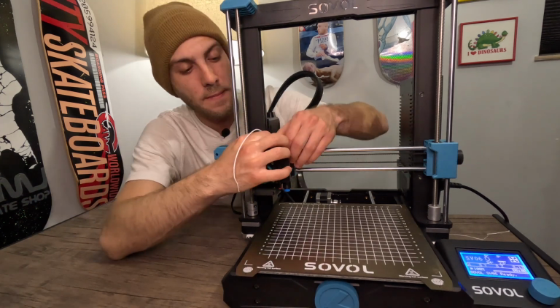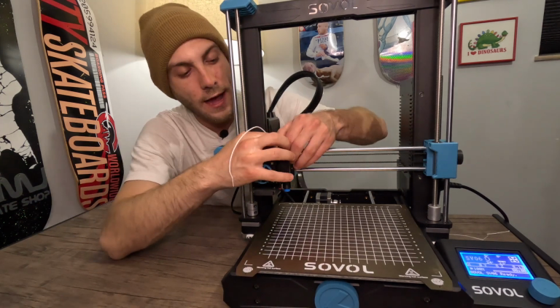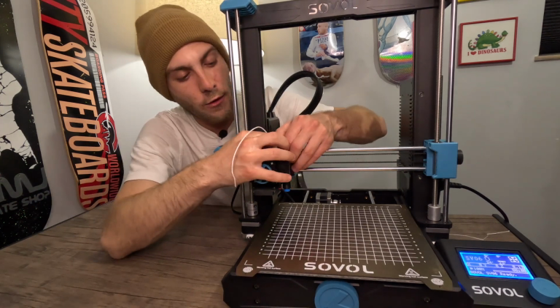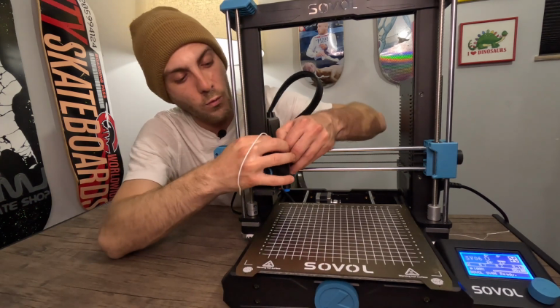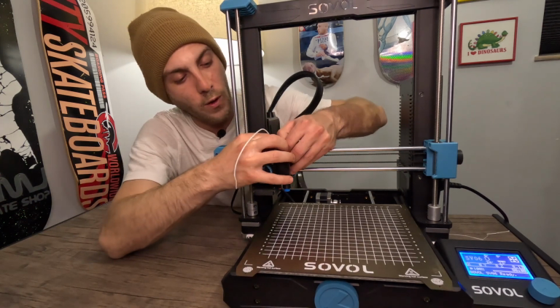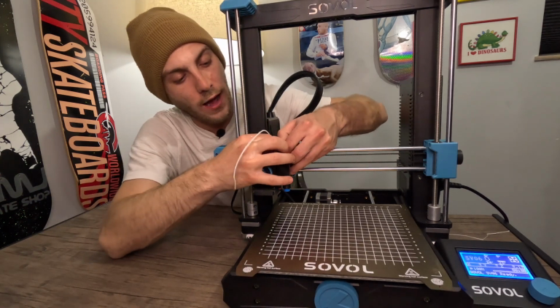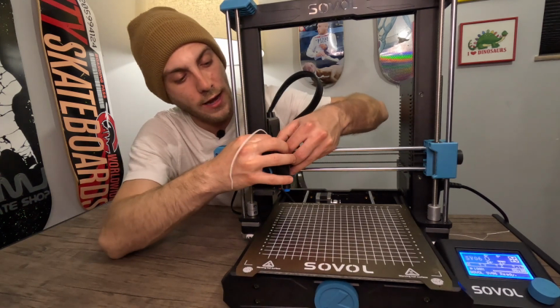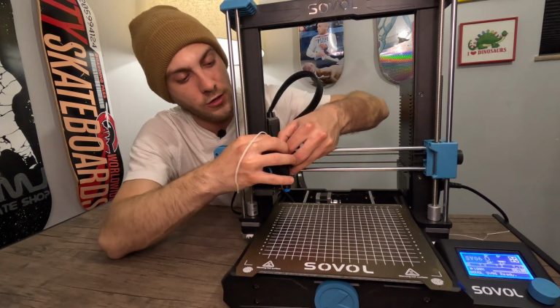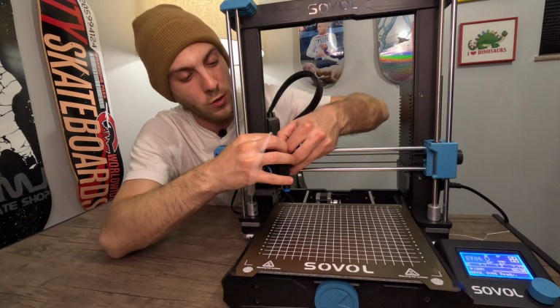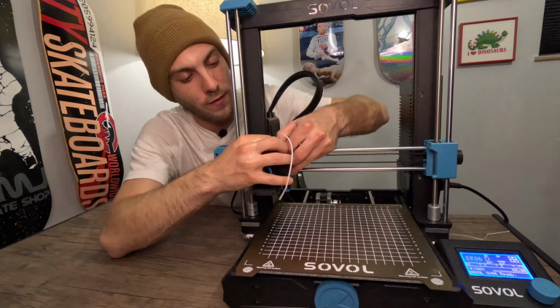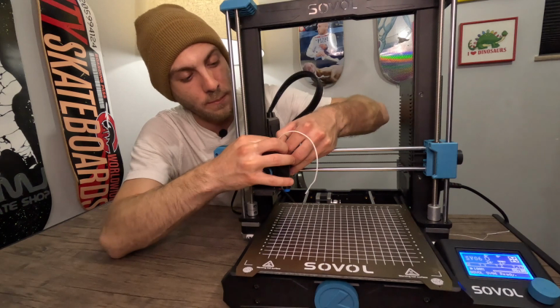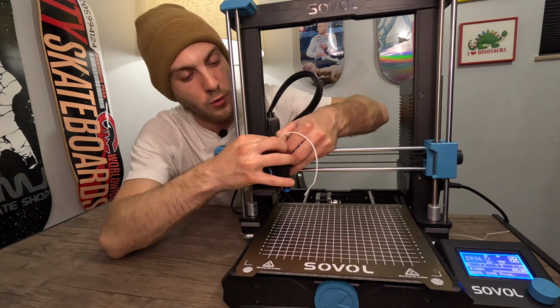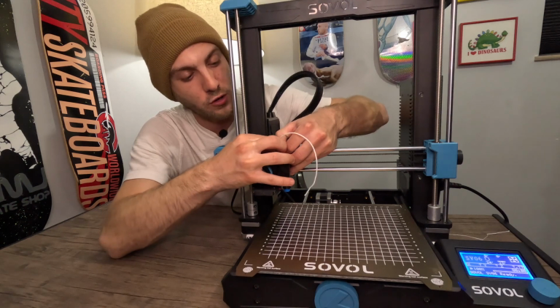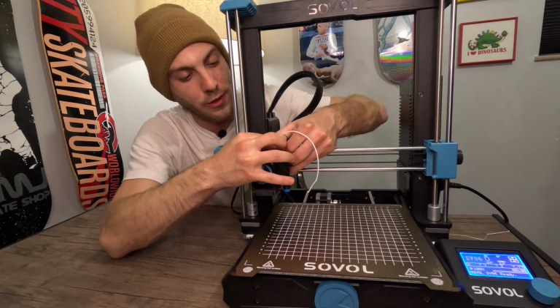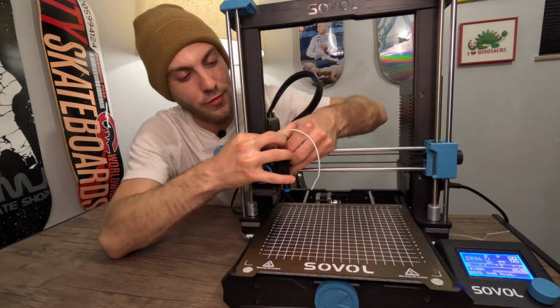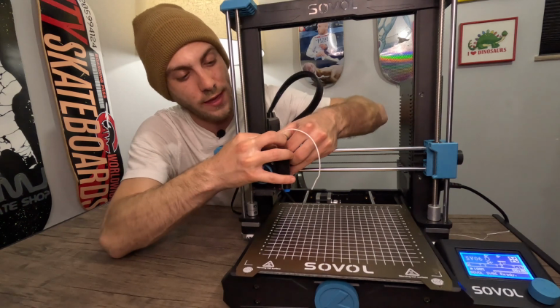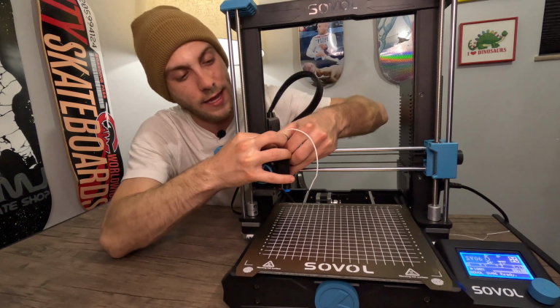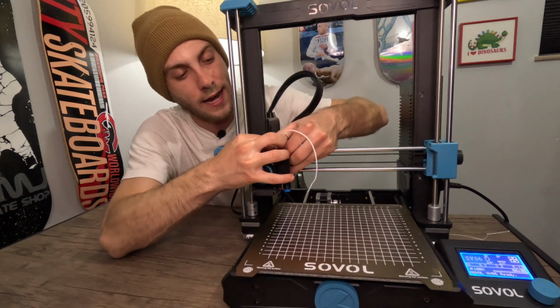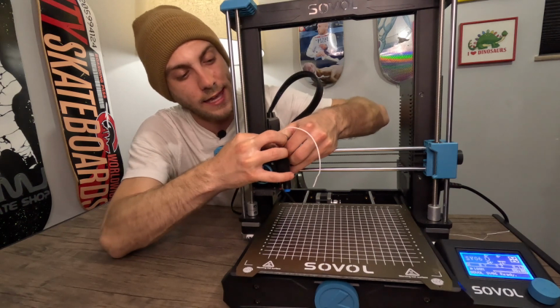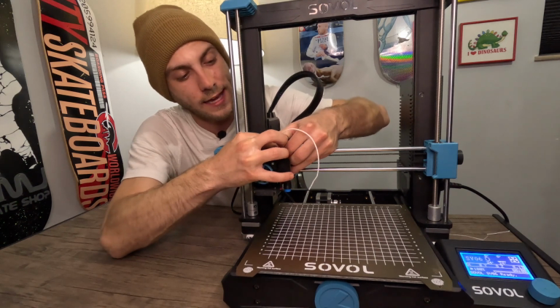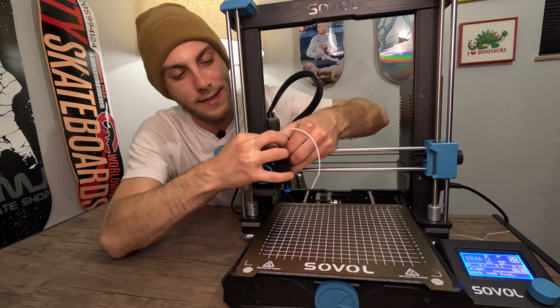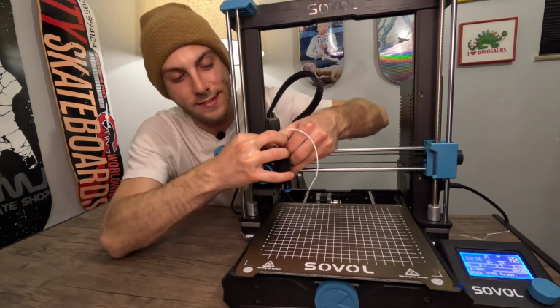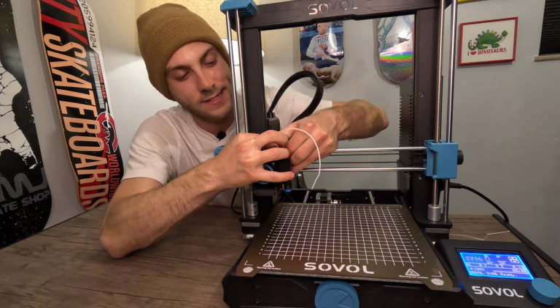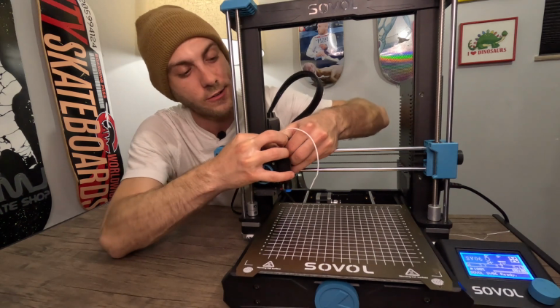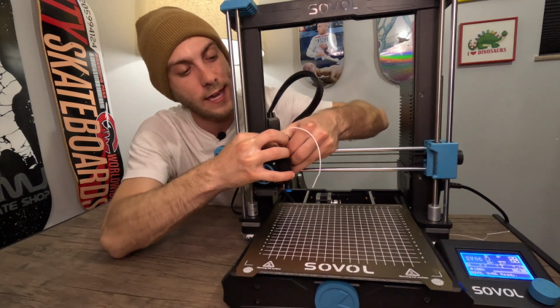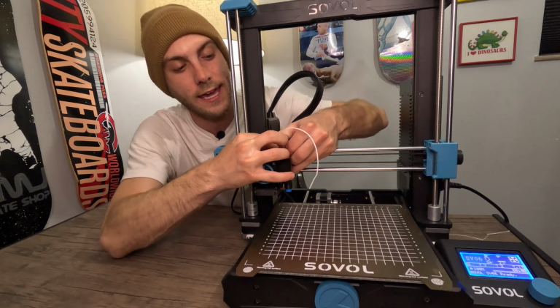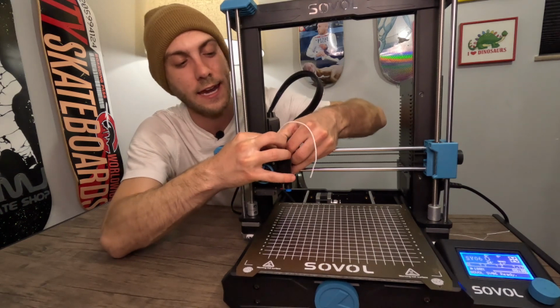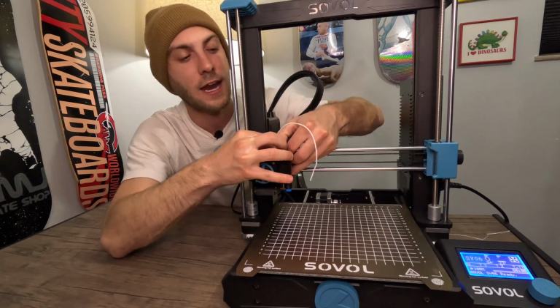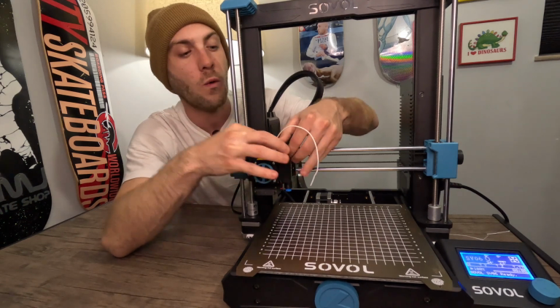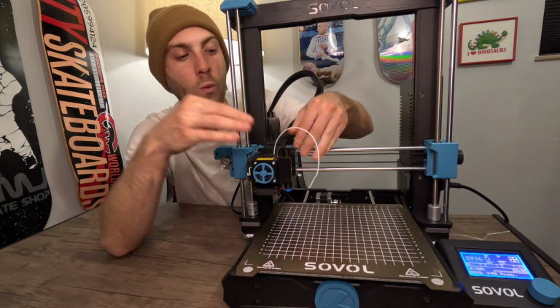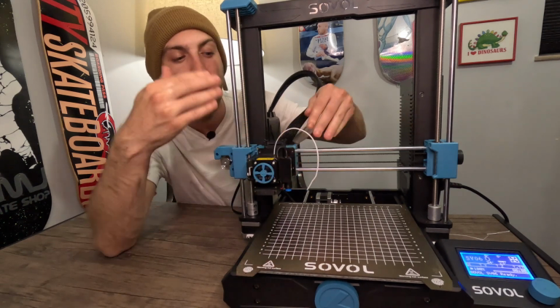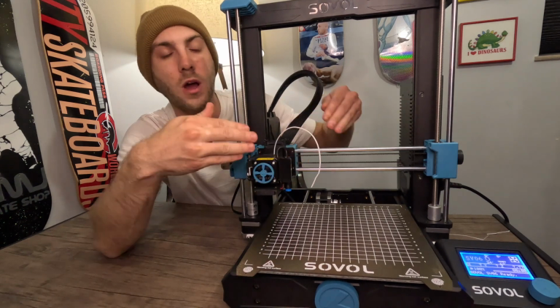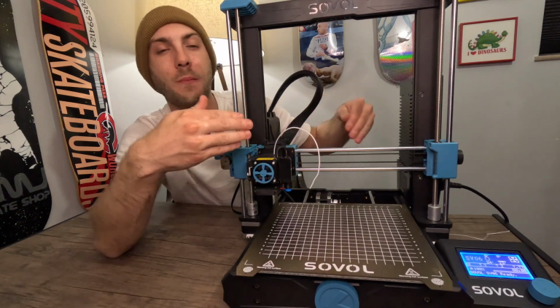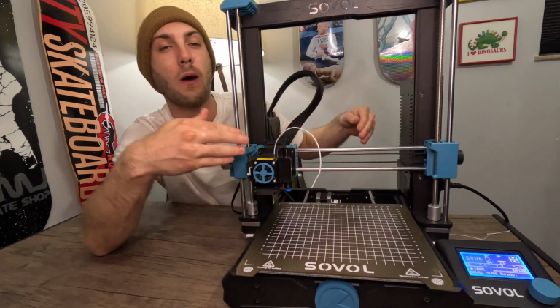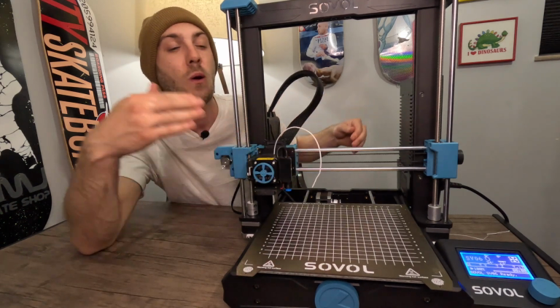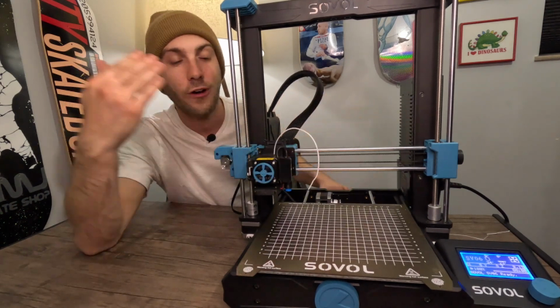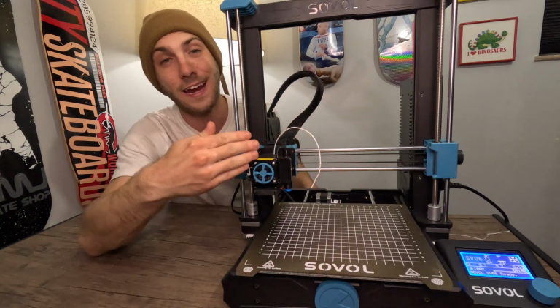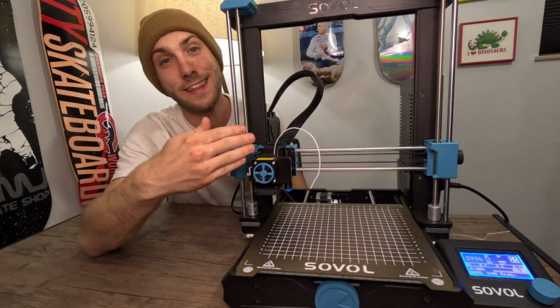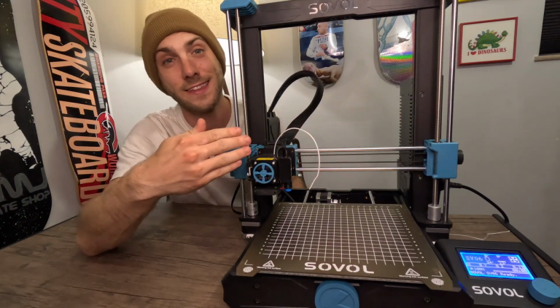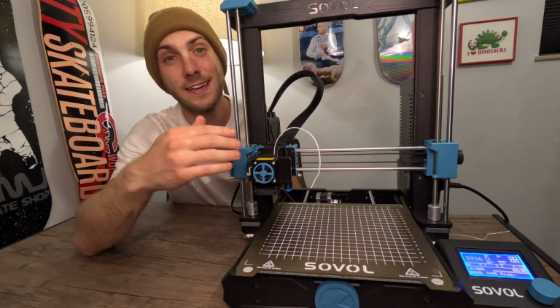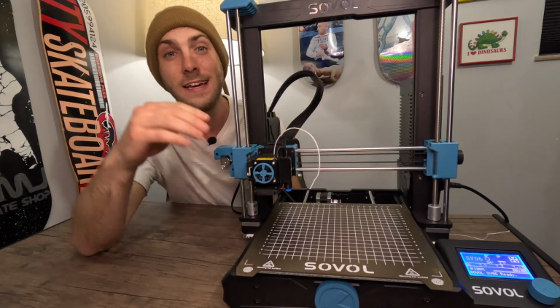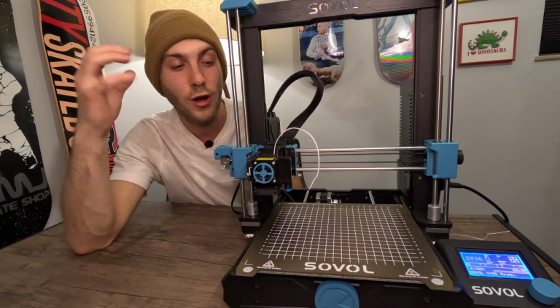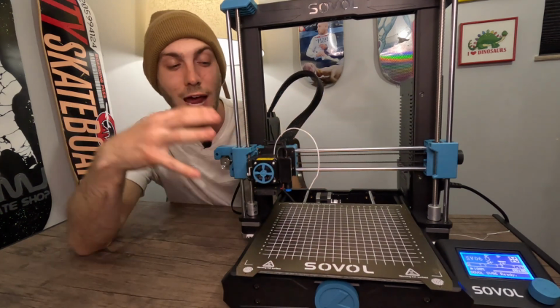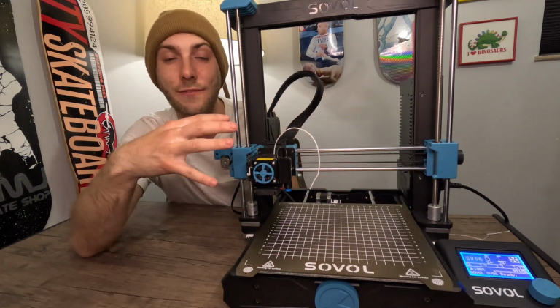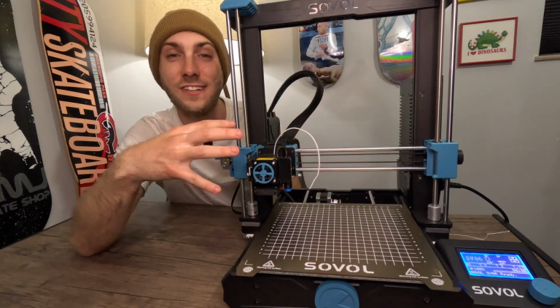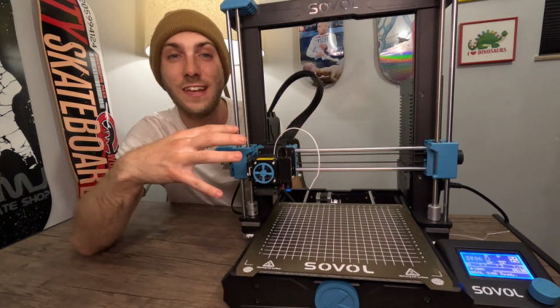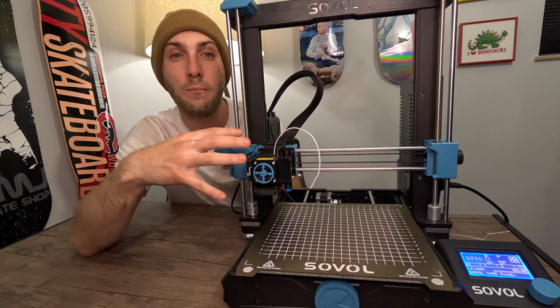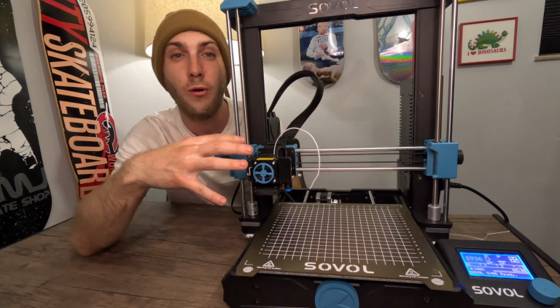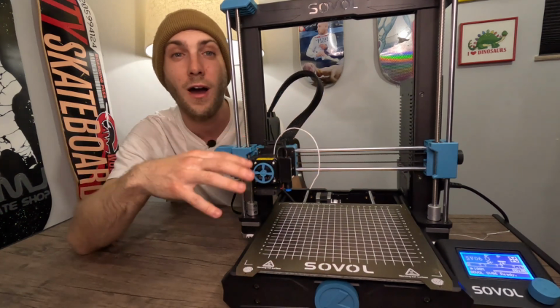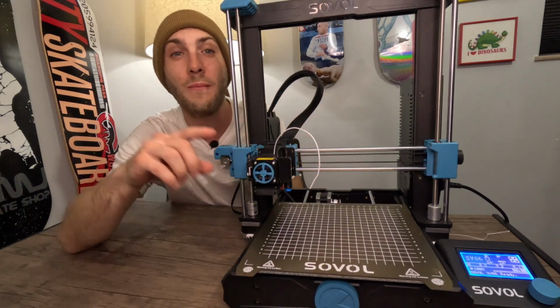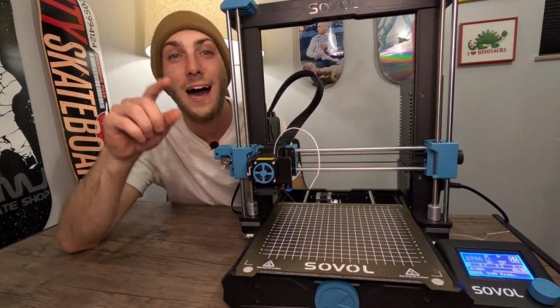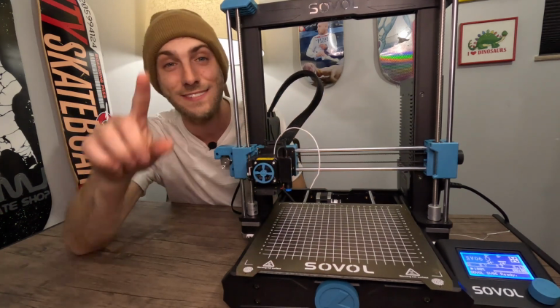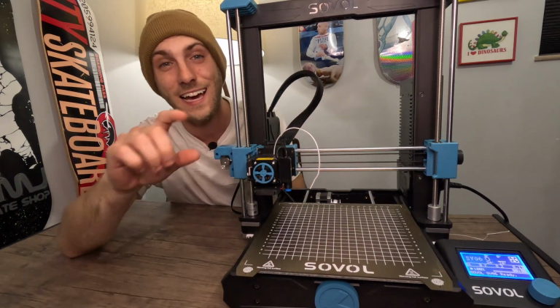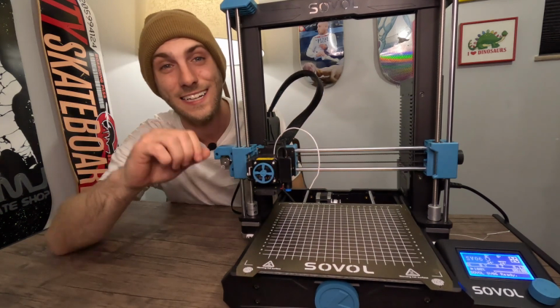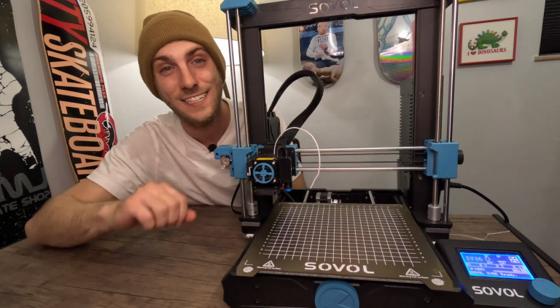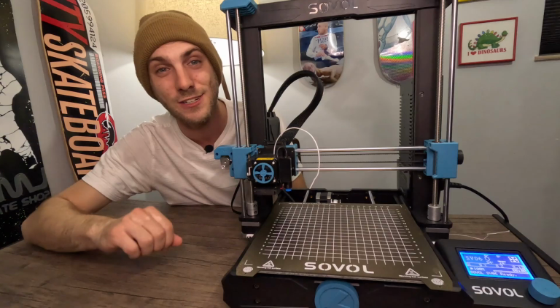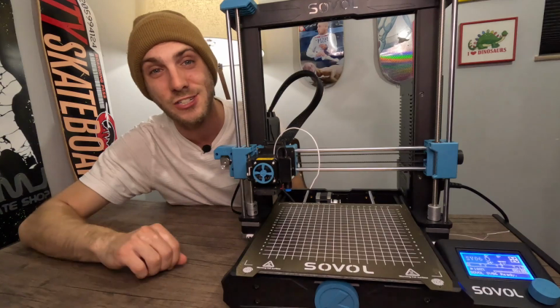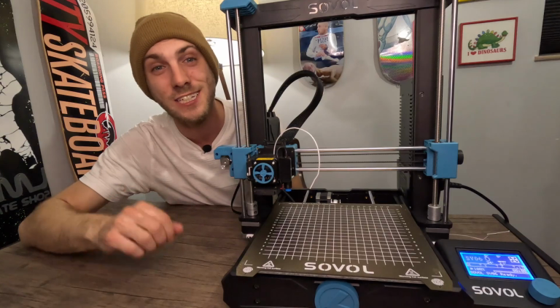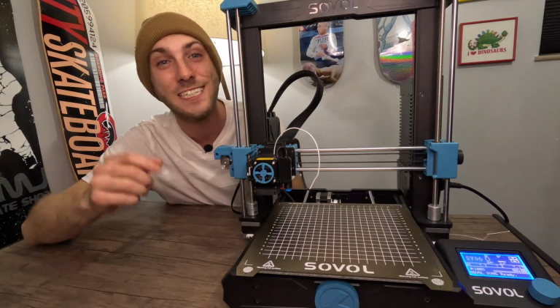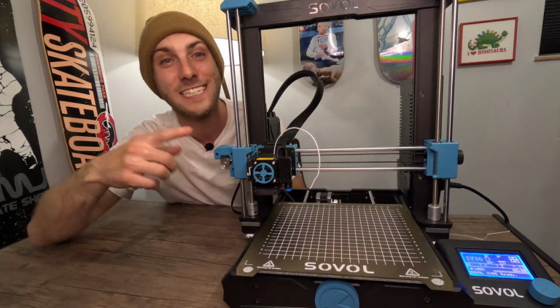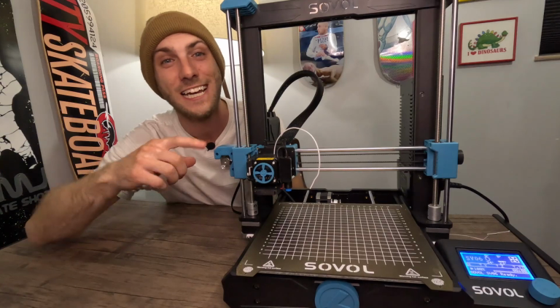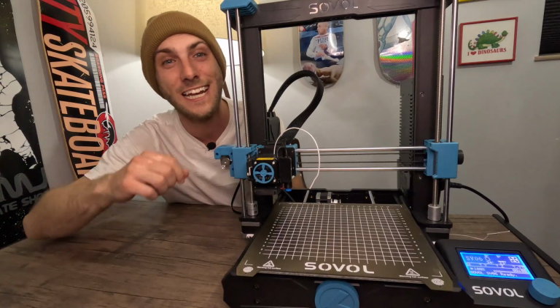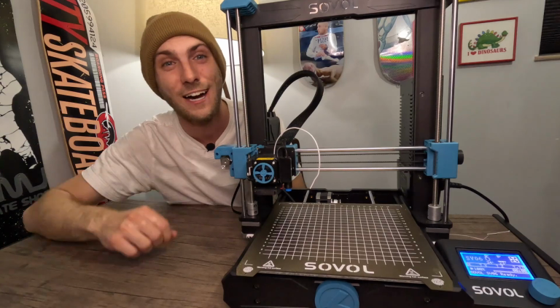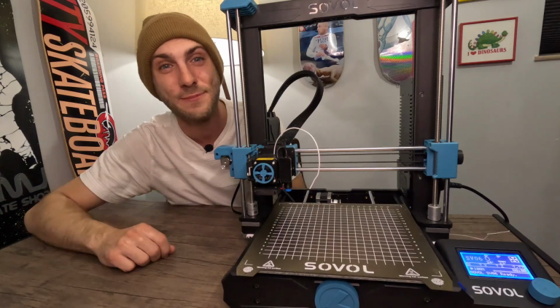No matter what I do, I push my thing in, I still can't get it out. It won't come out for anything. If you're having the same problem, I've got a solution. Check it out.